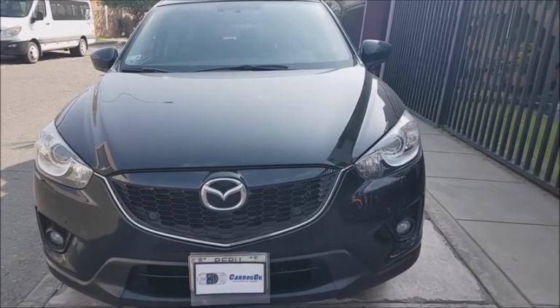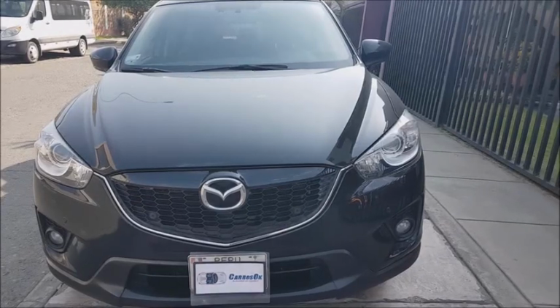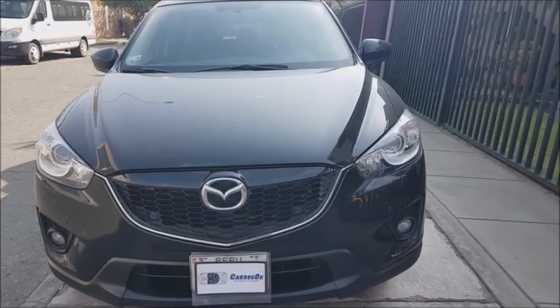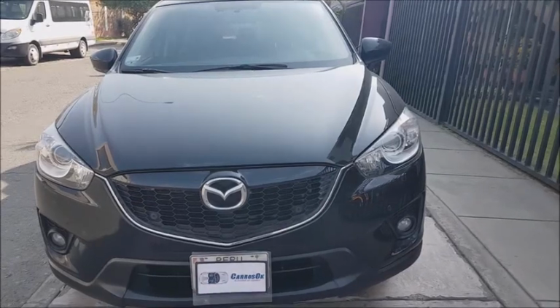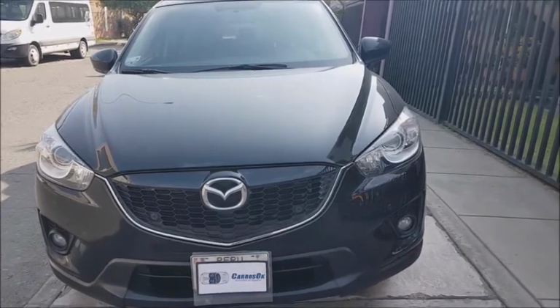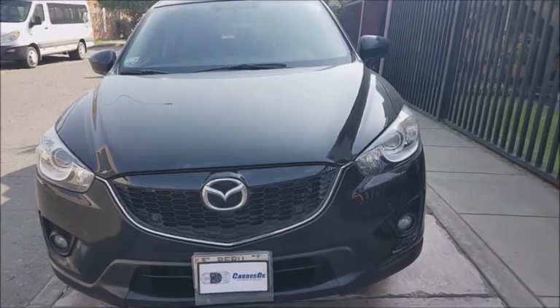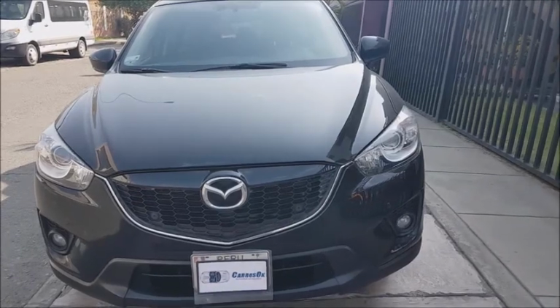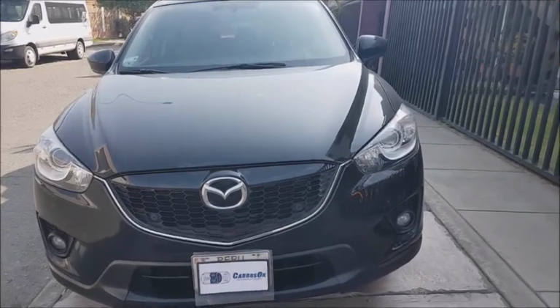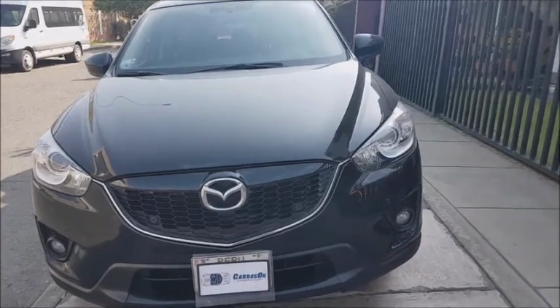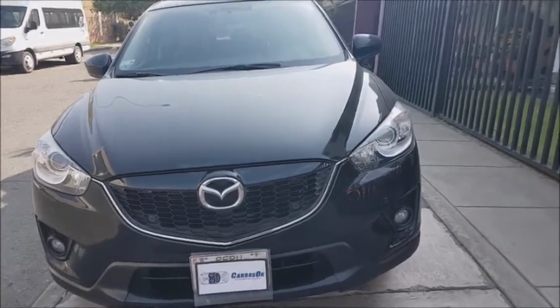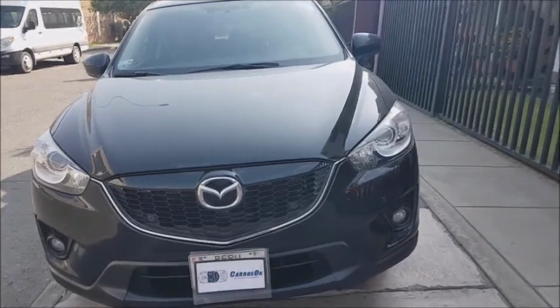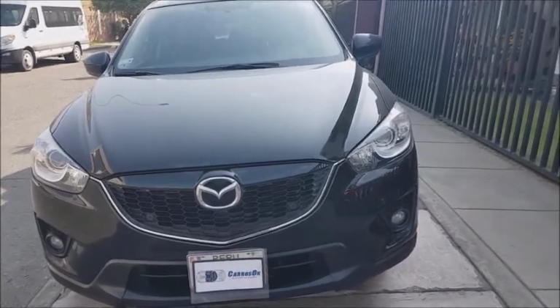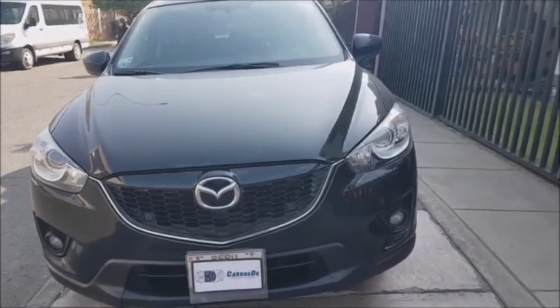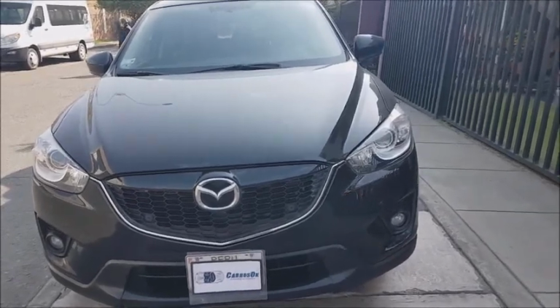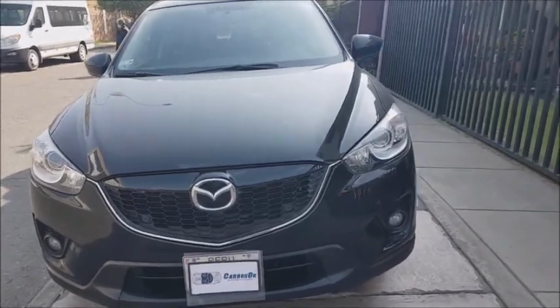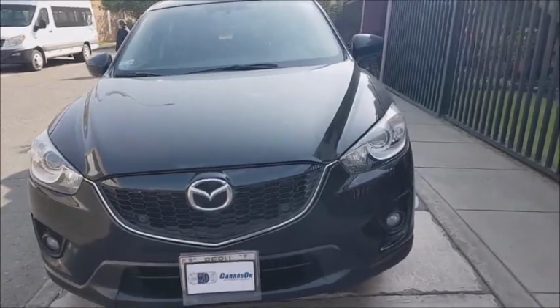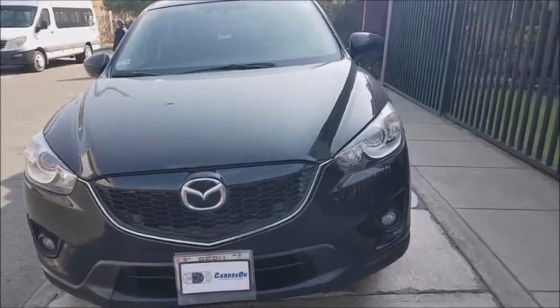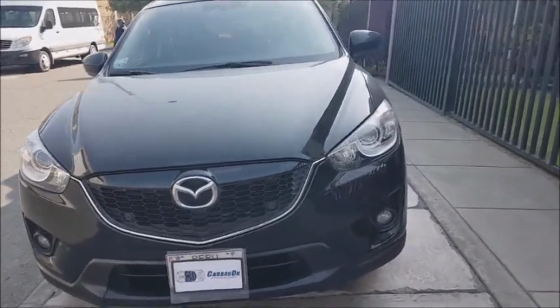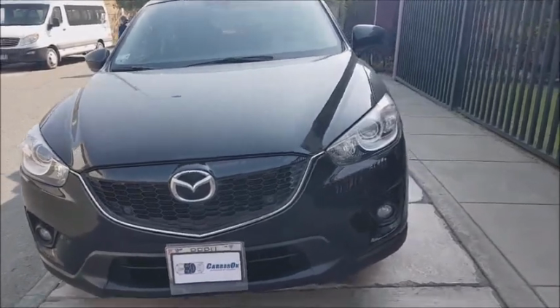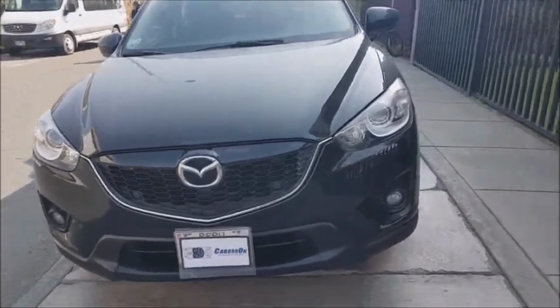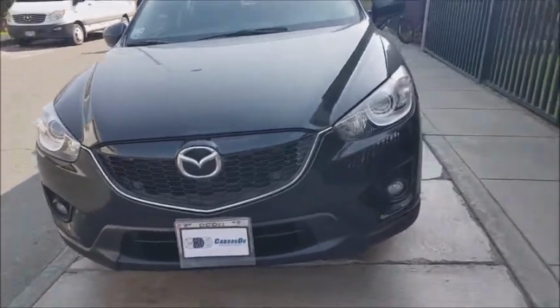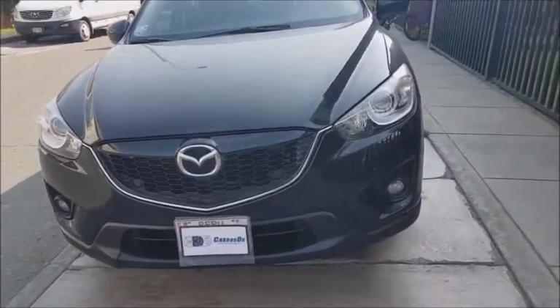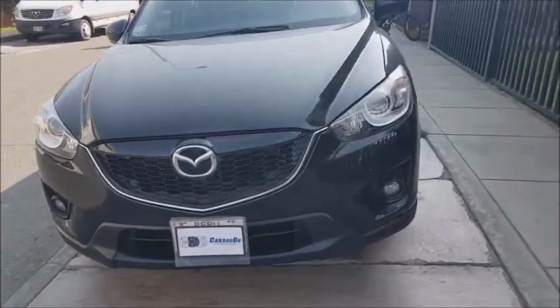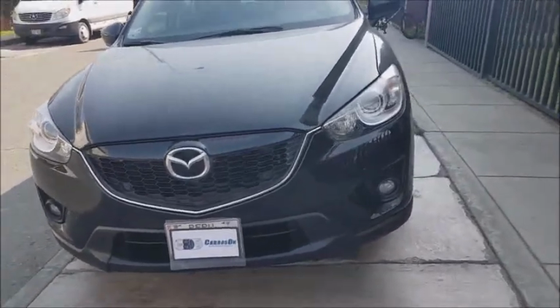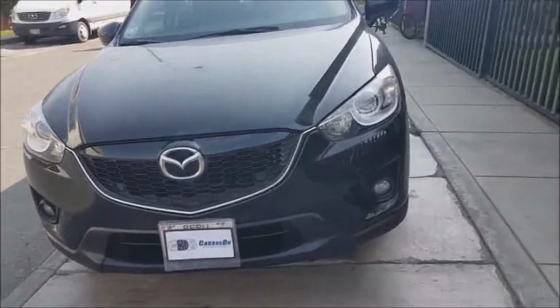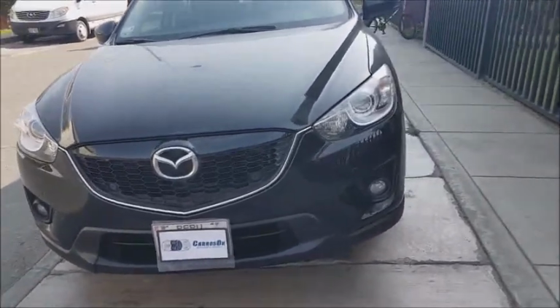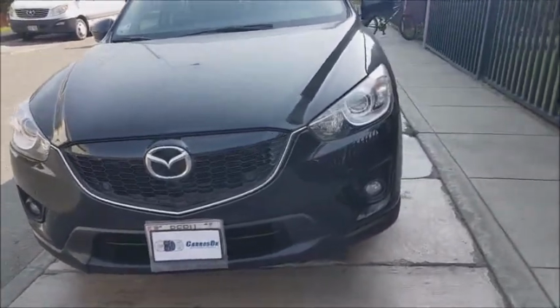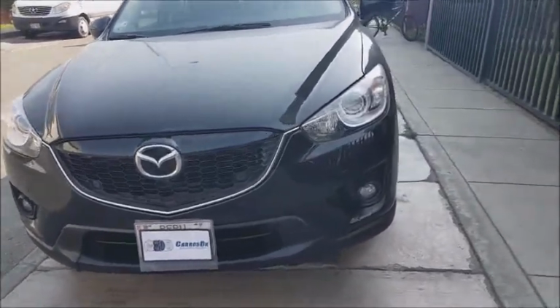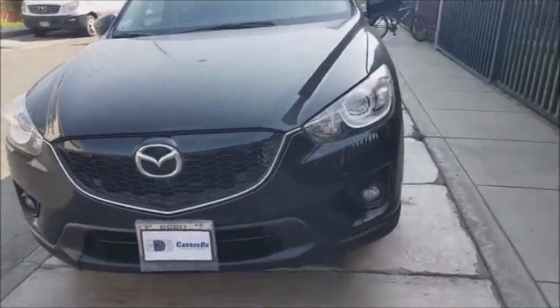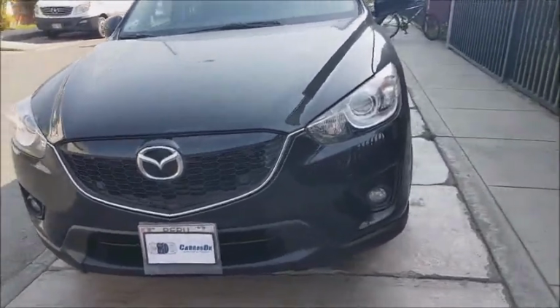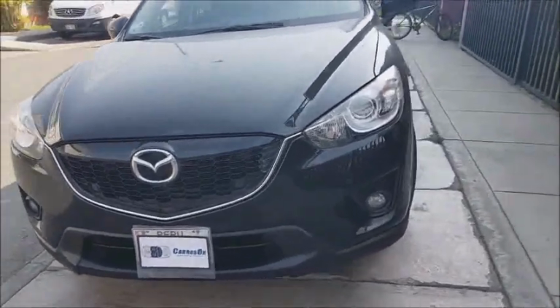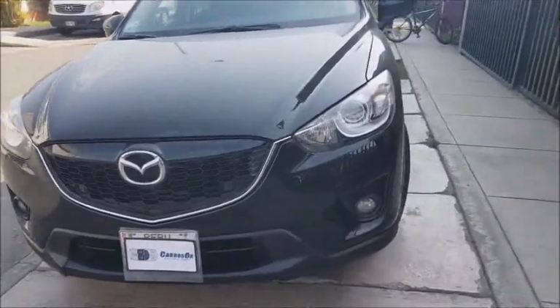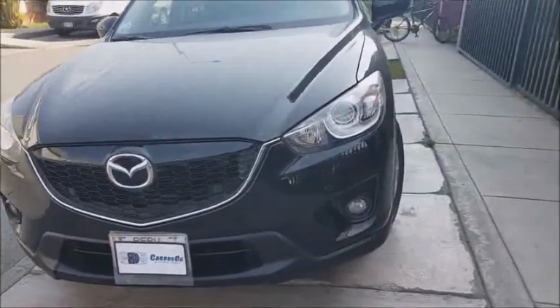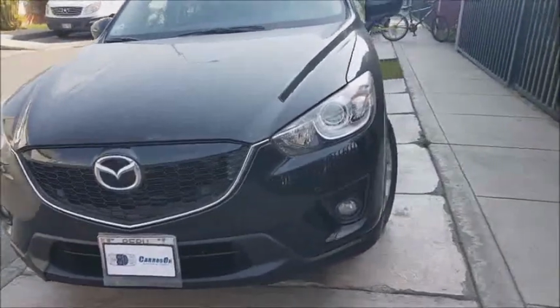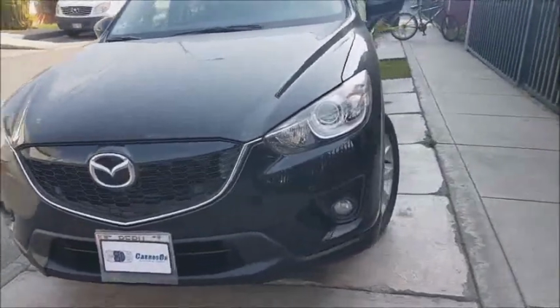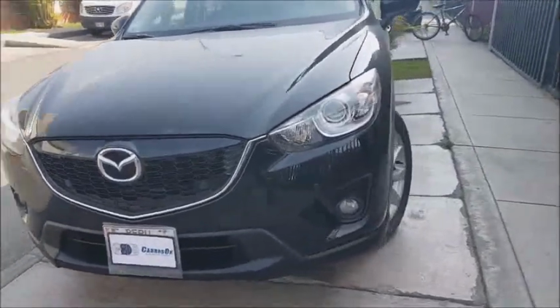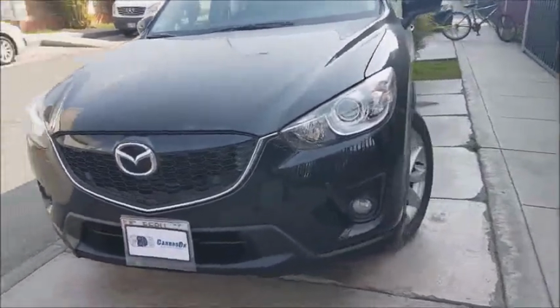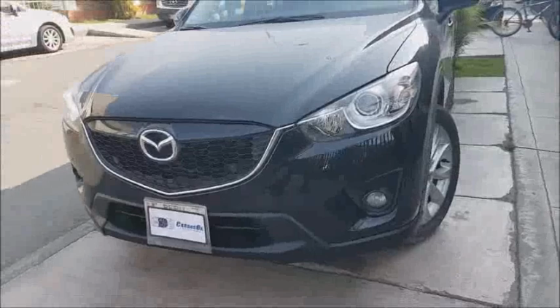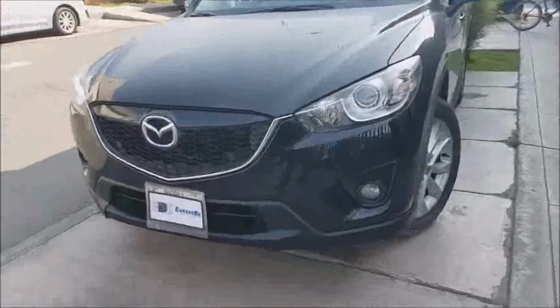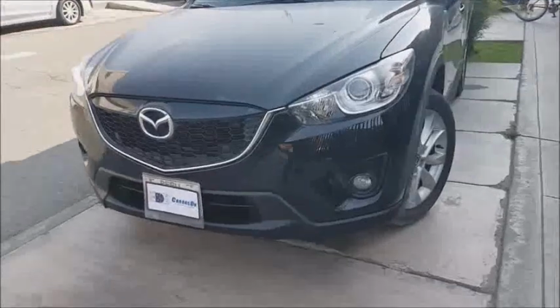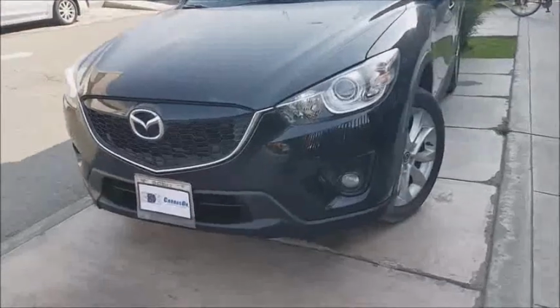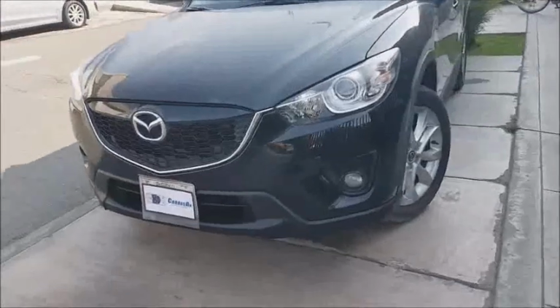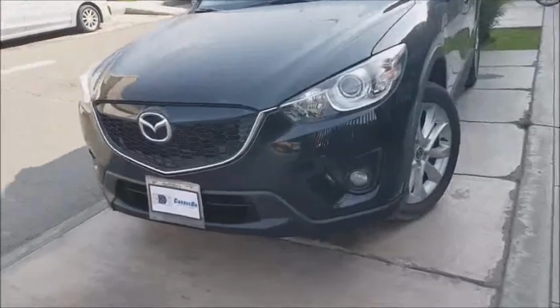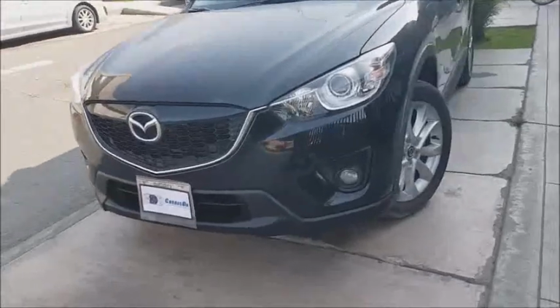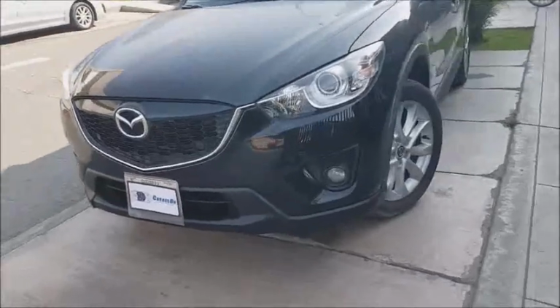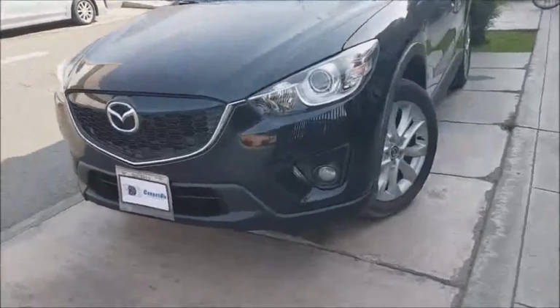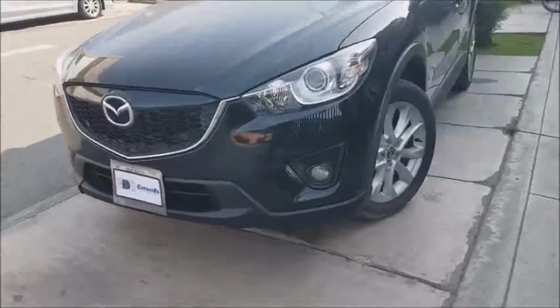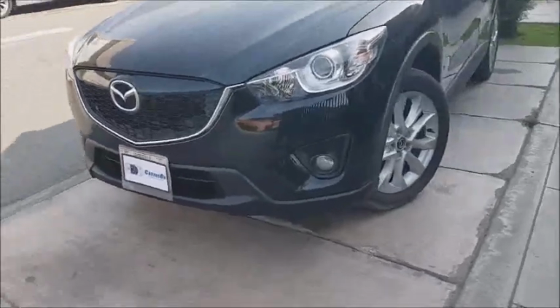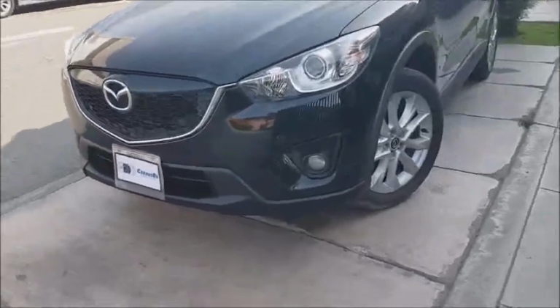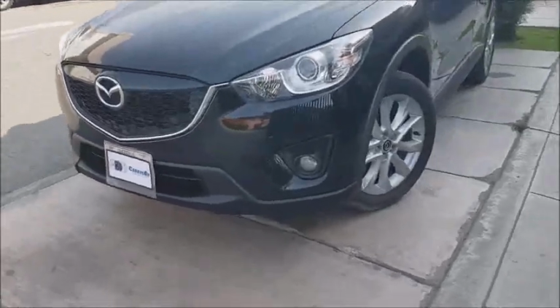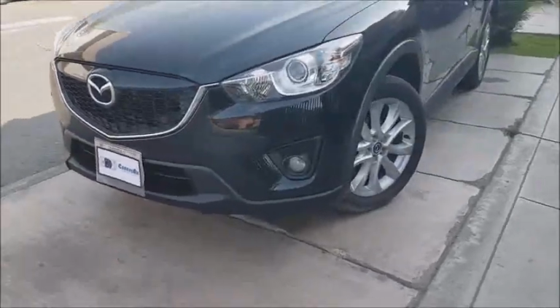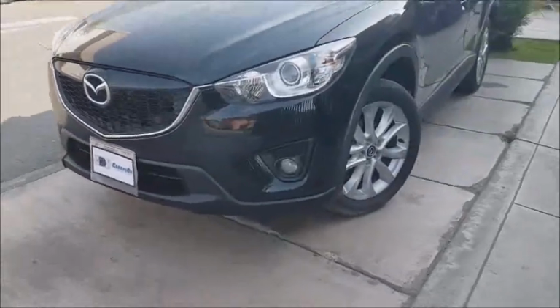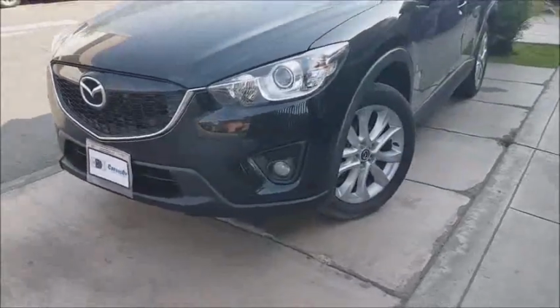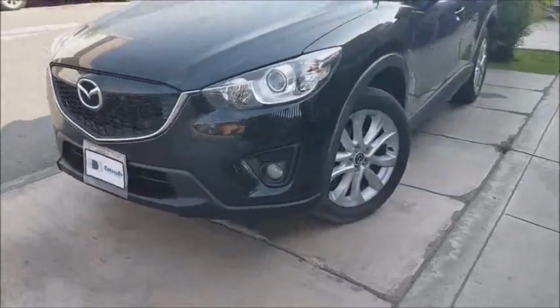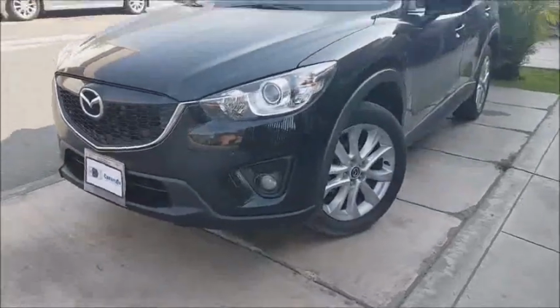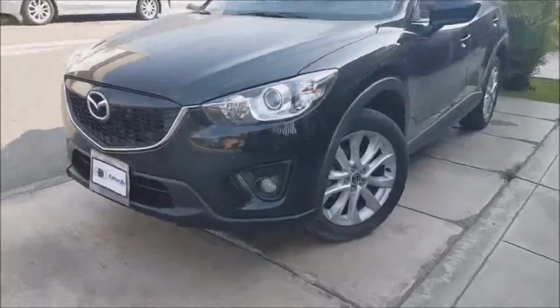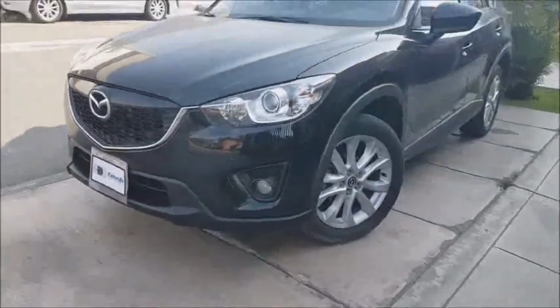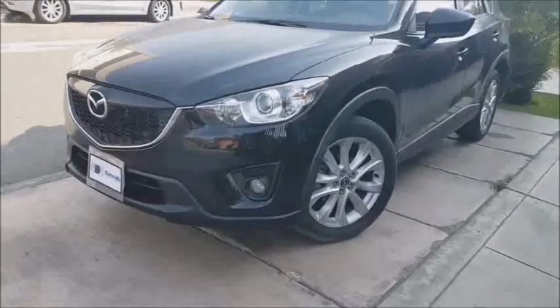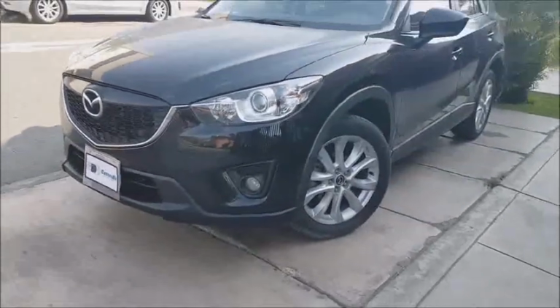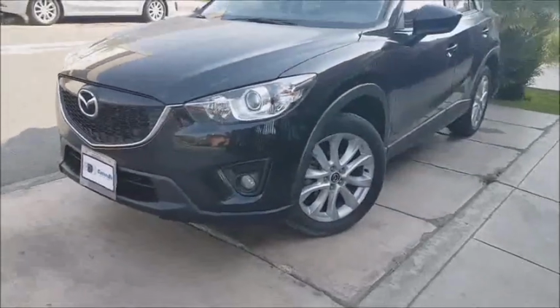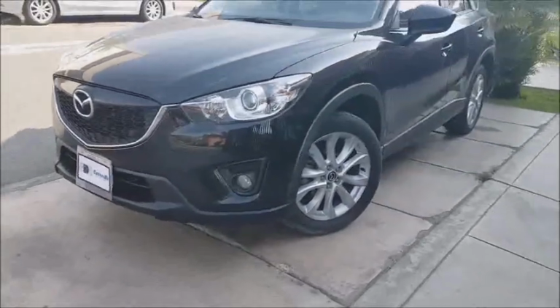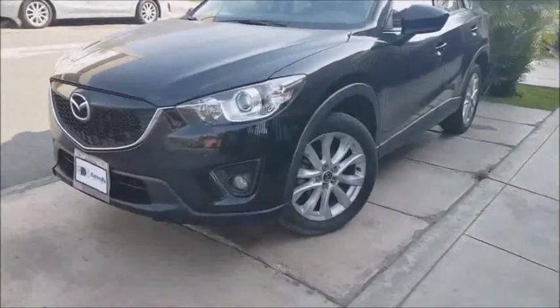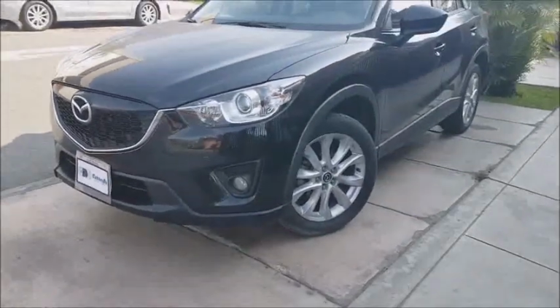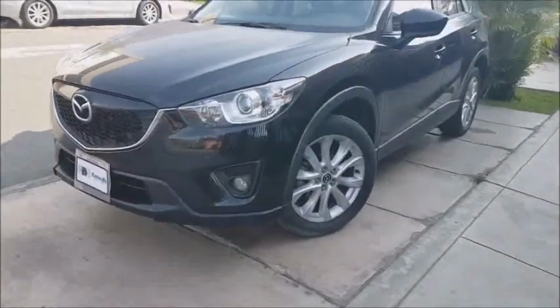Hello, my name is Carlos Oqueo. Today we are receiving this car. It is a Mazda CX-5, made in the year 2015.